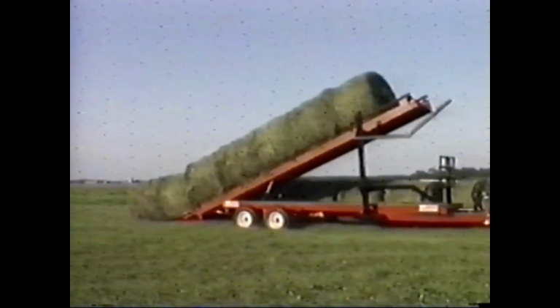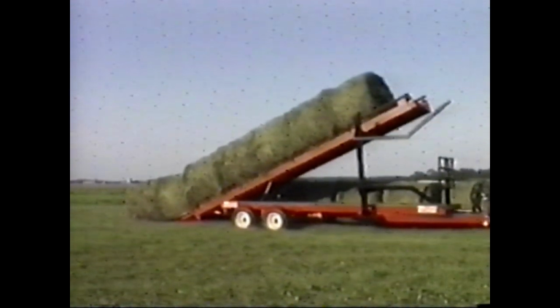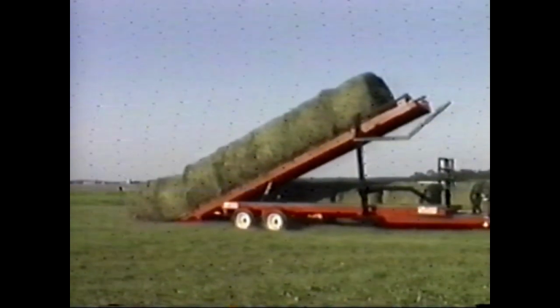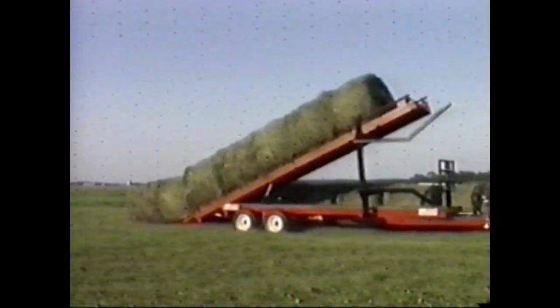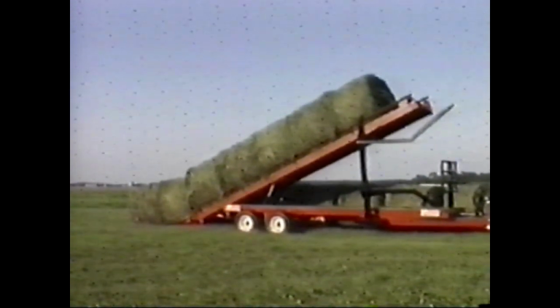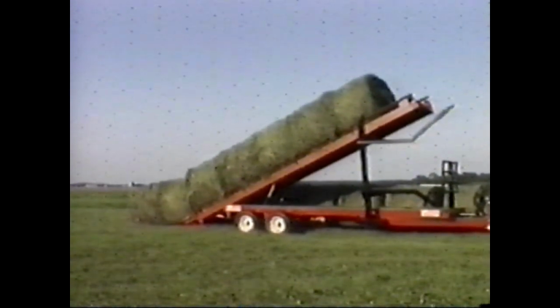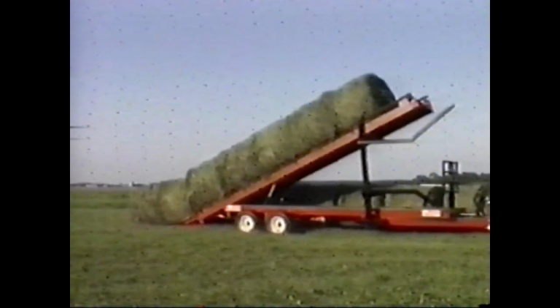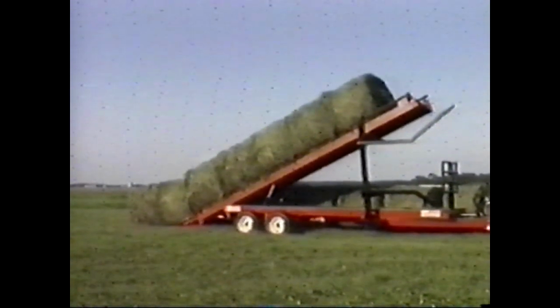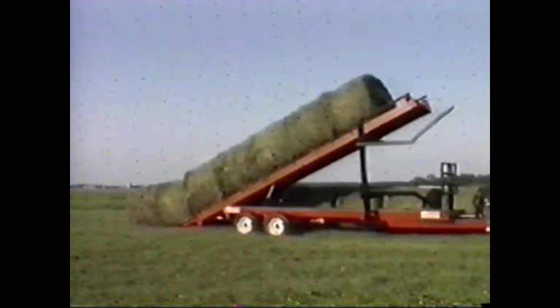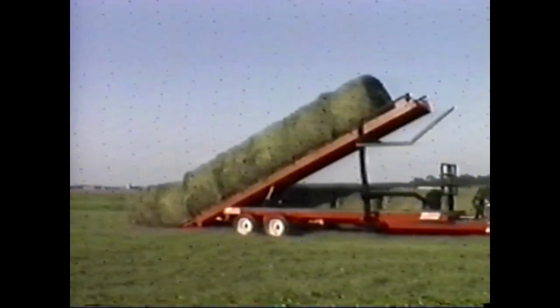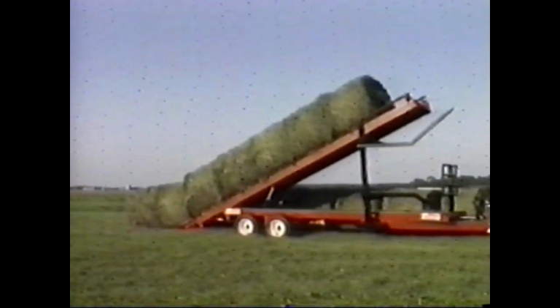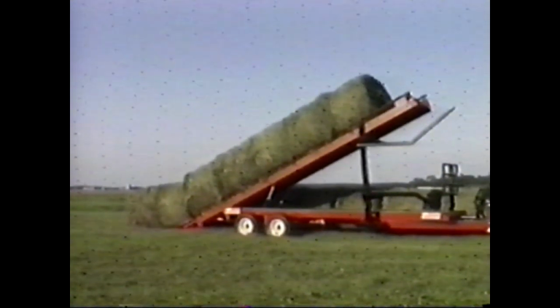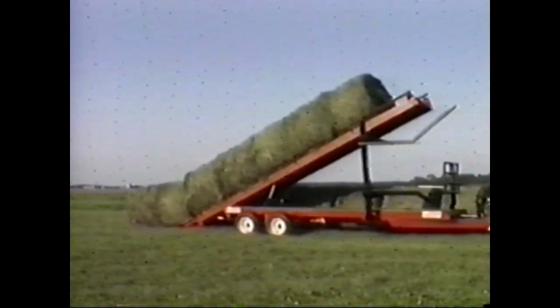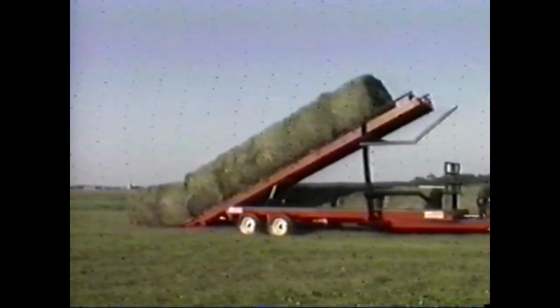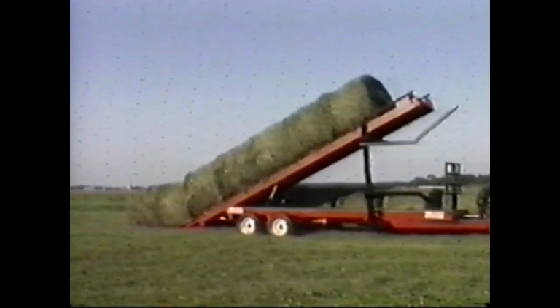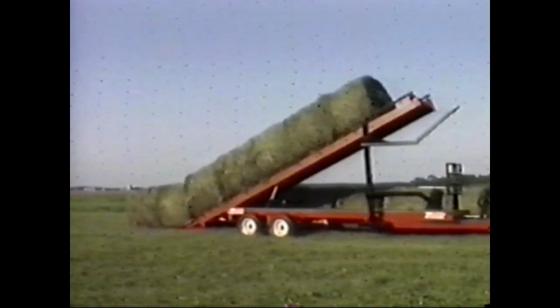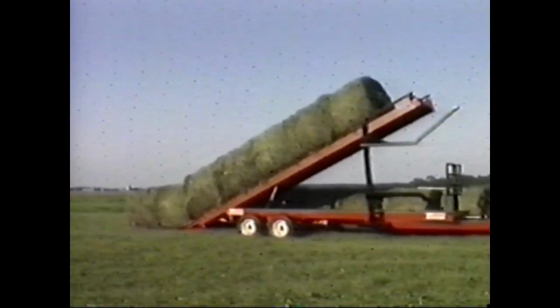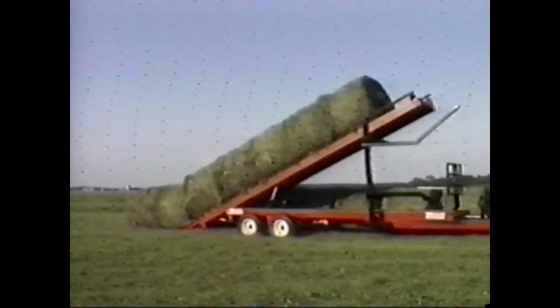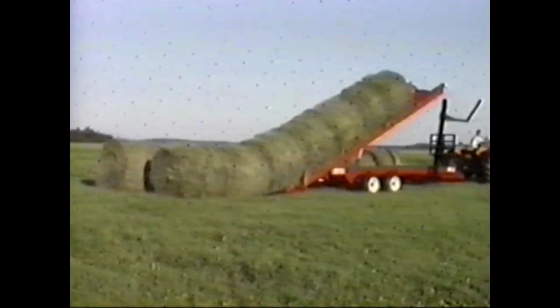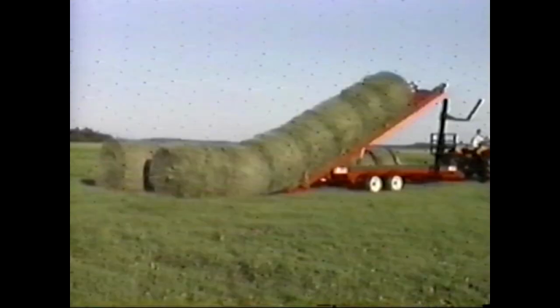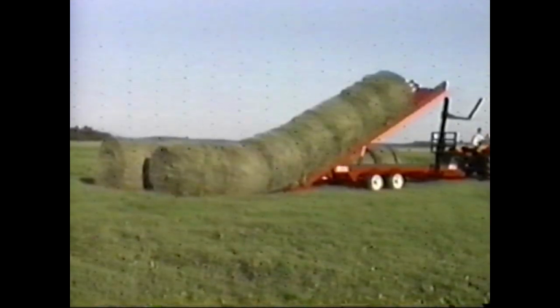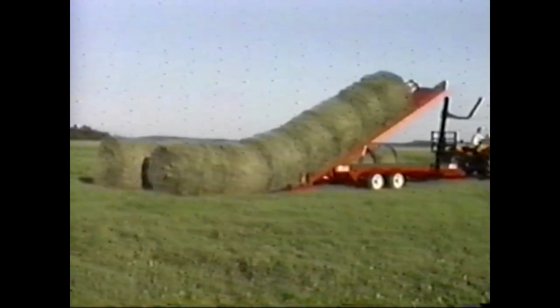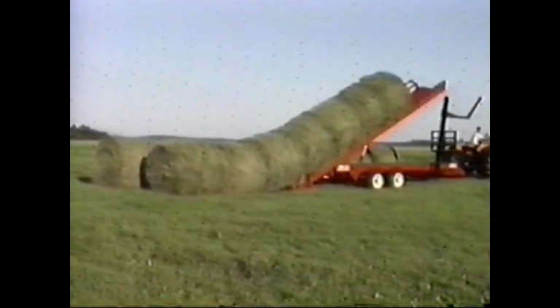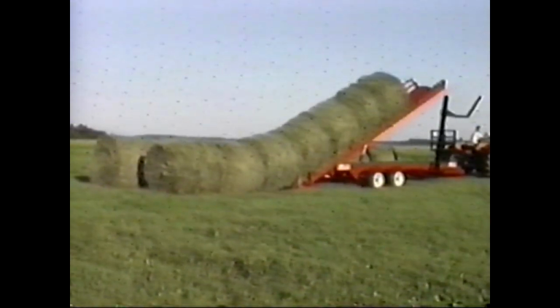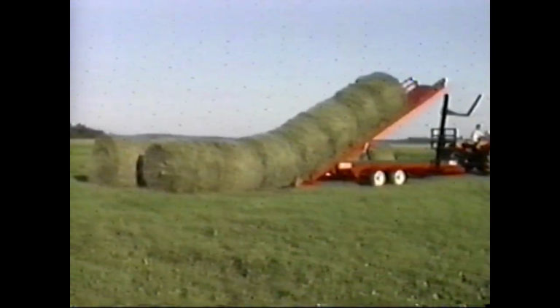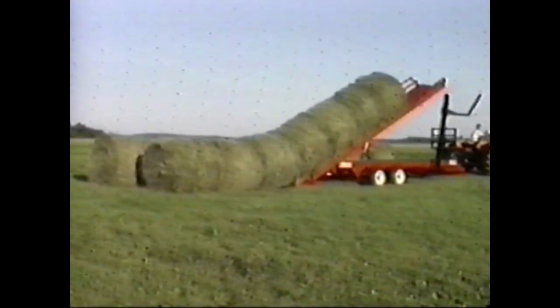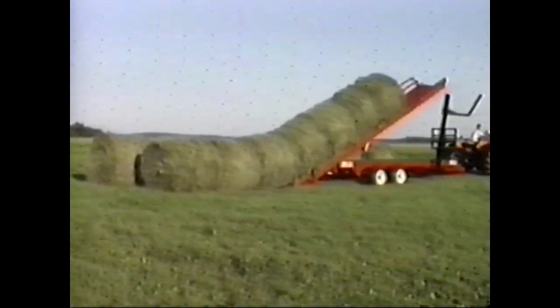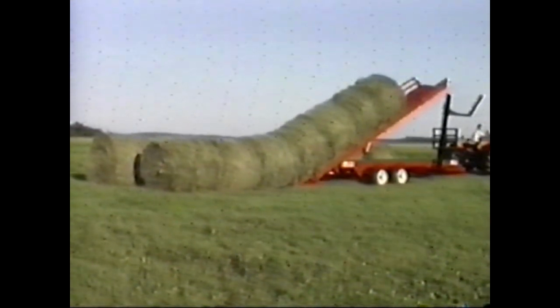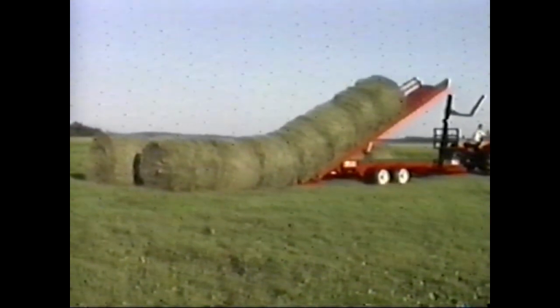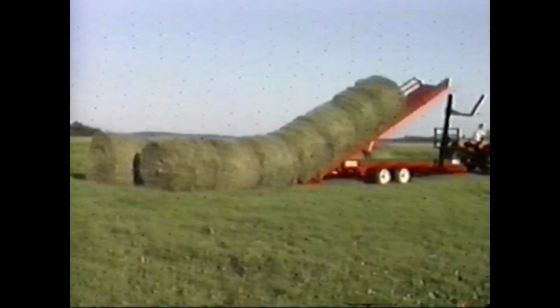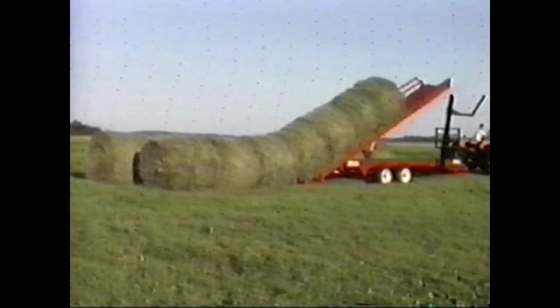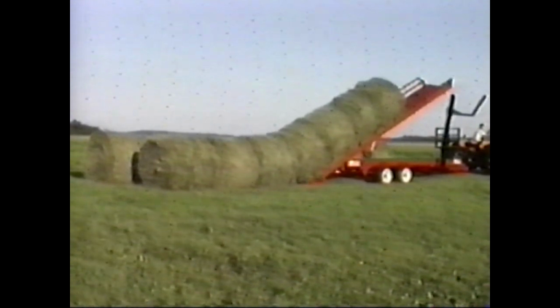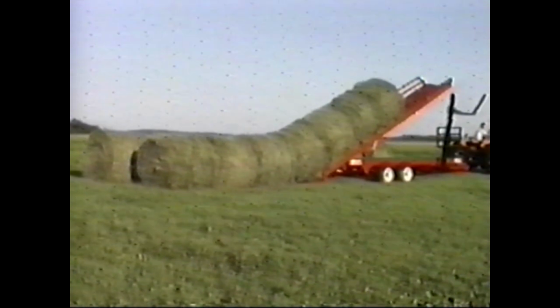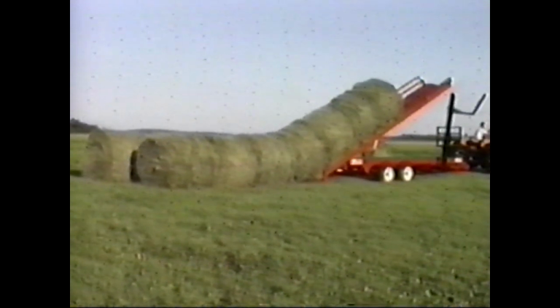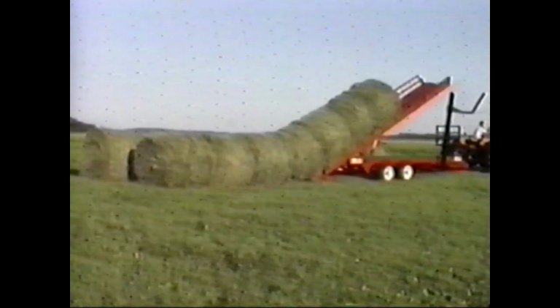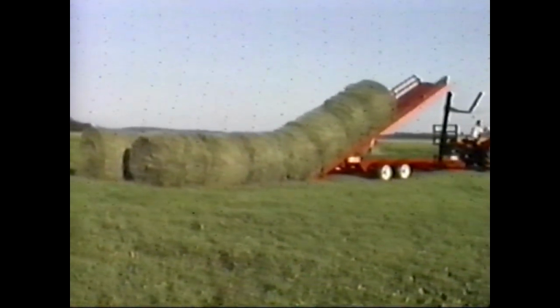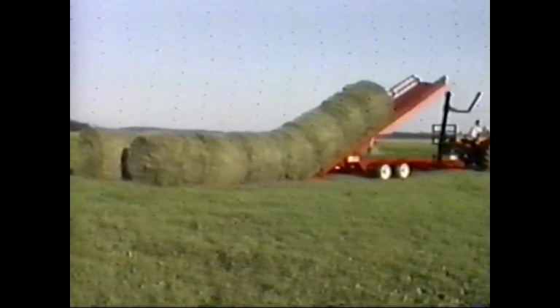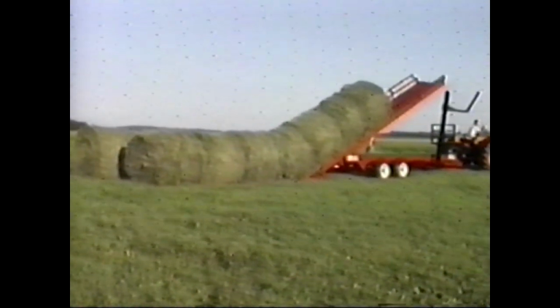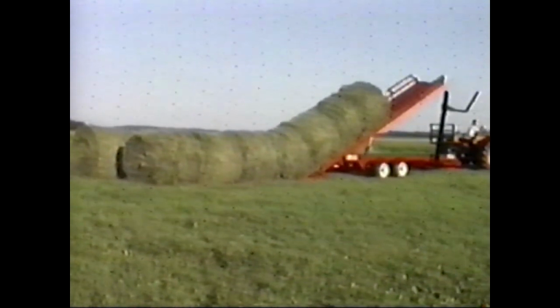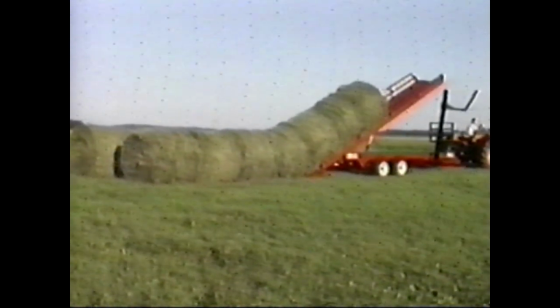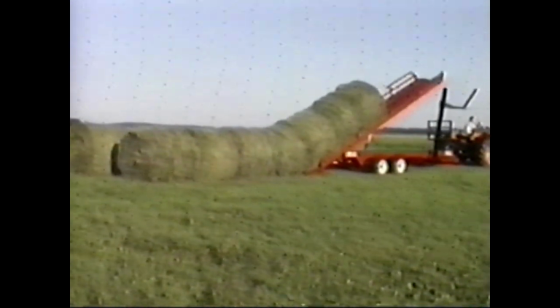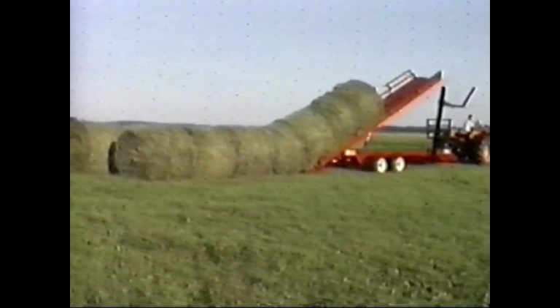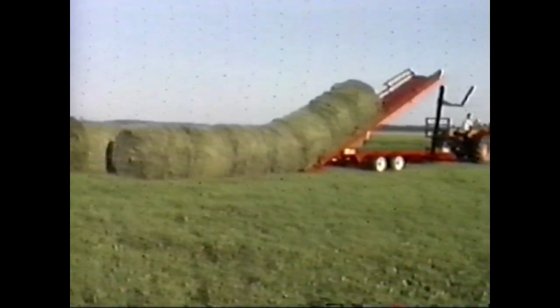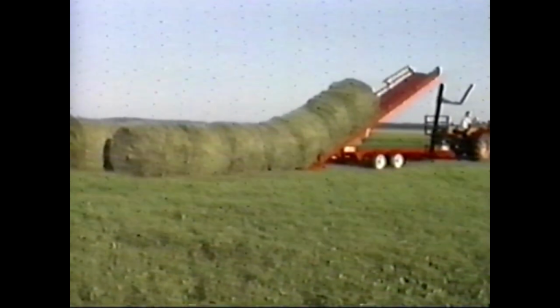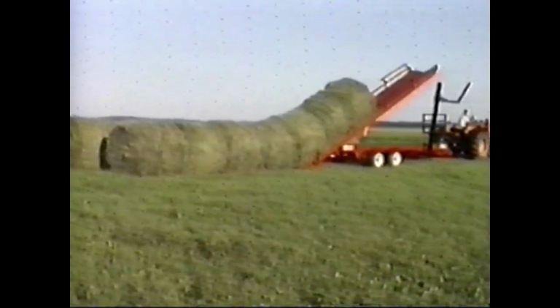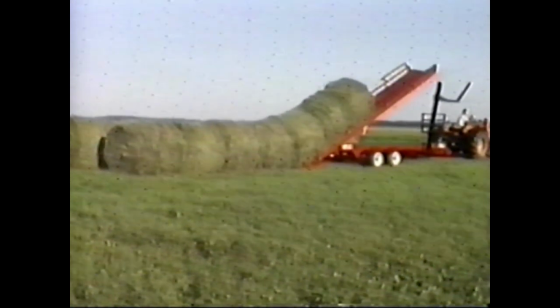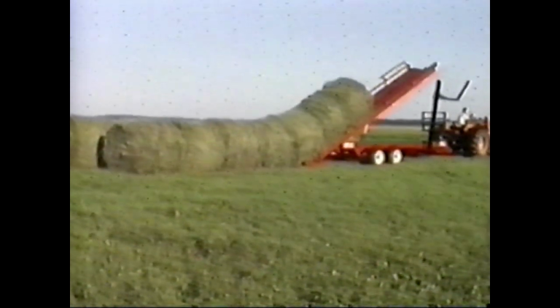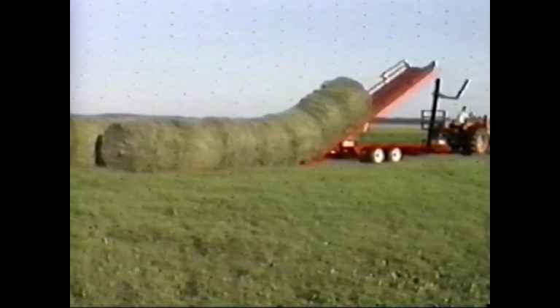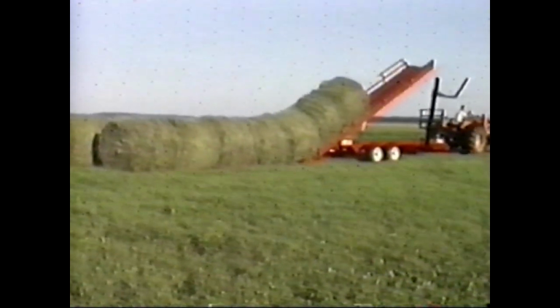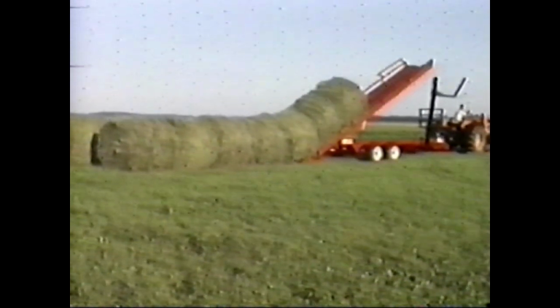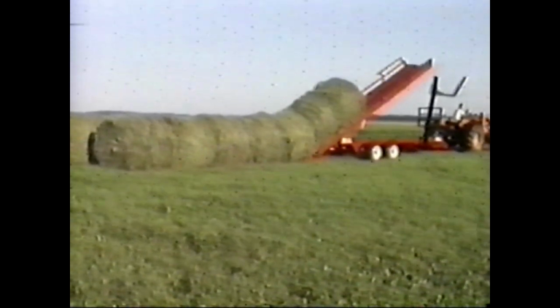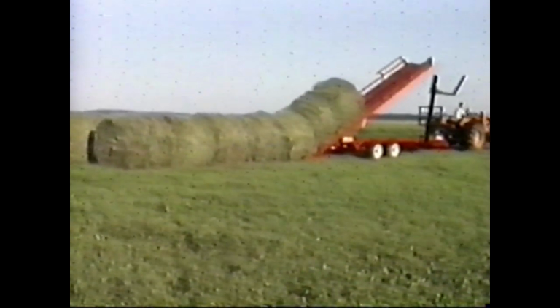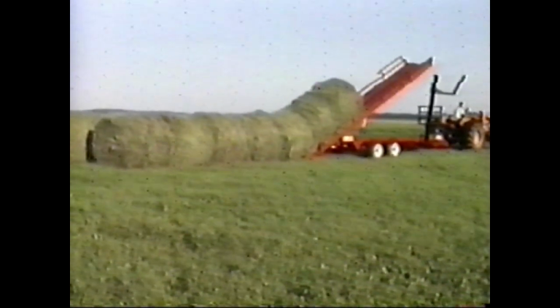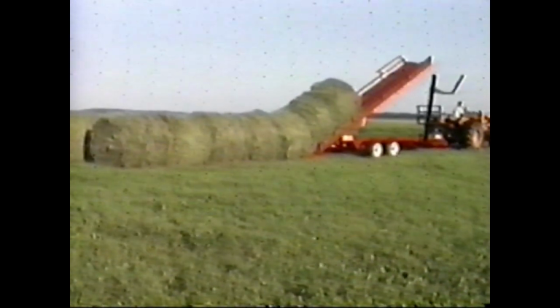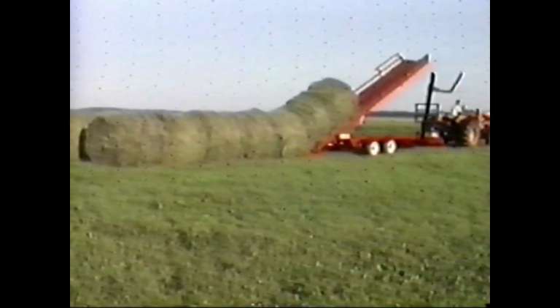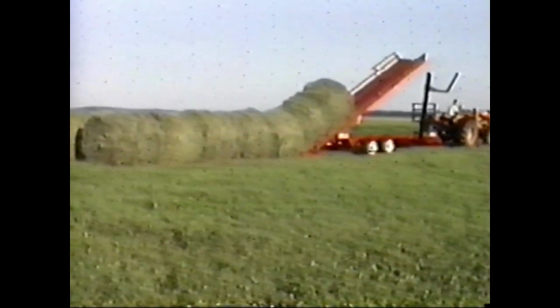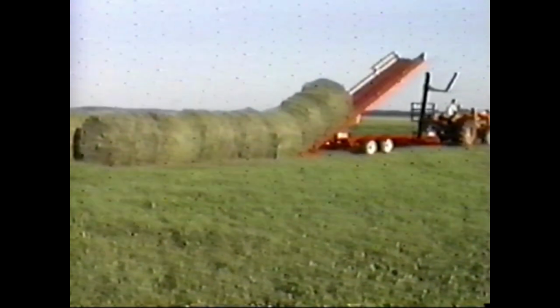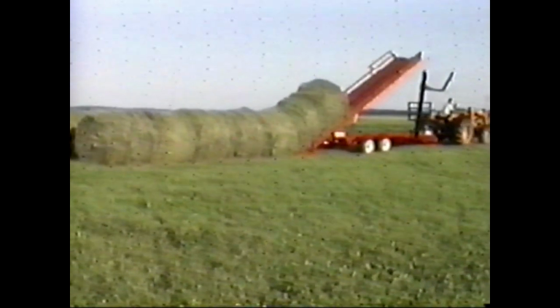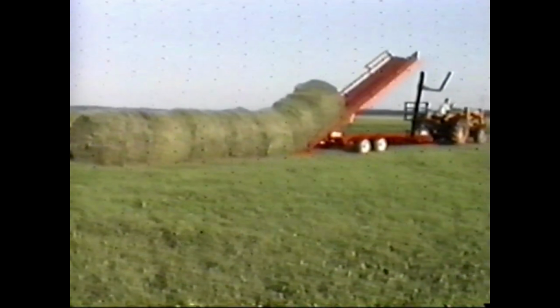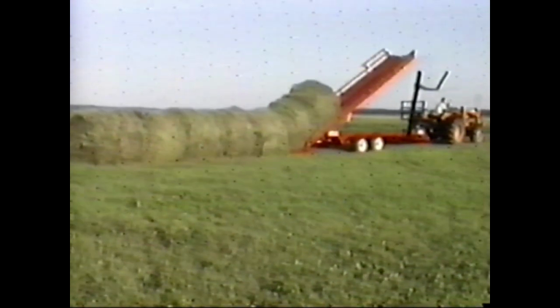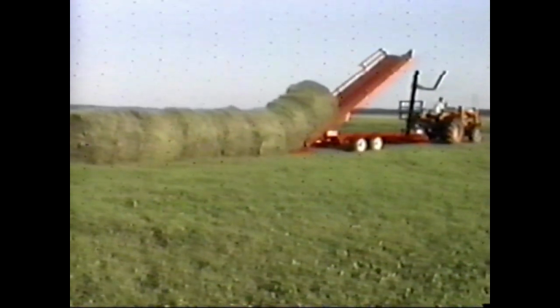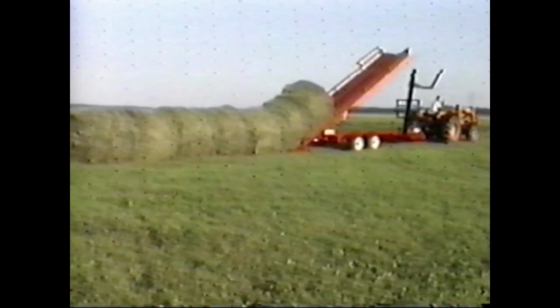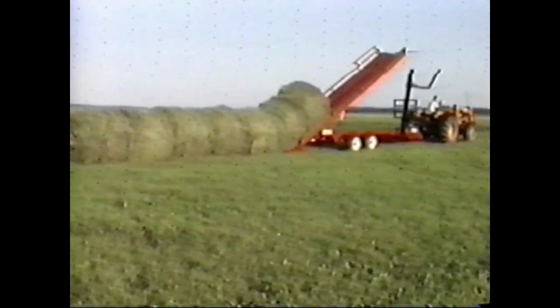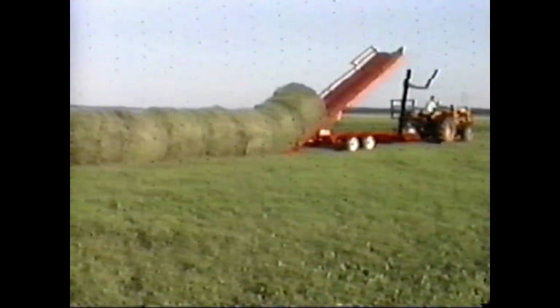The 30-degree tilt angle lets the bale slide easily down the platform for uniform unloading.